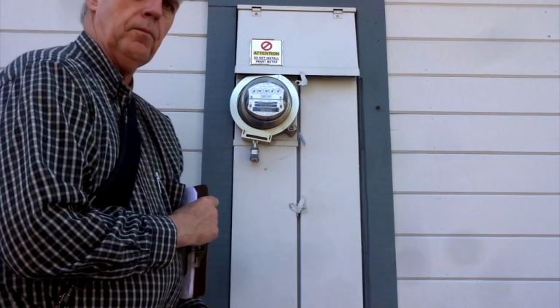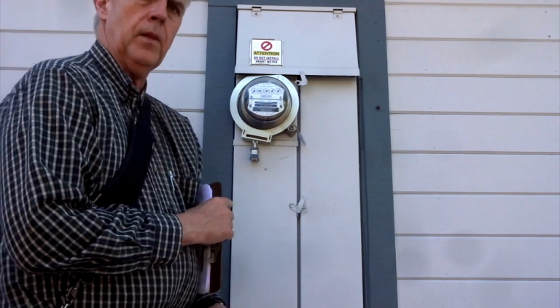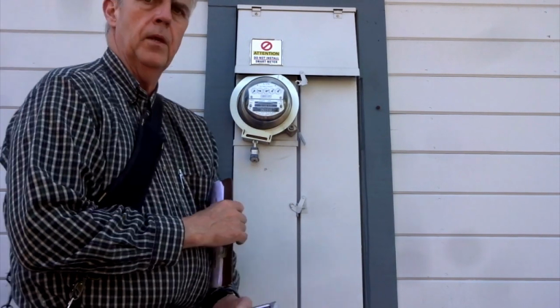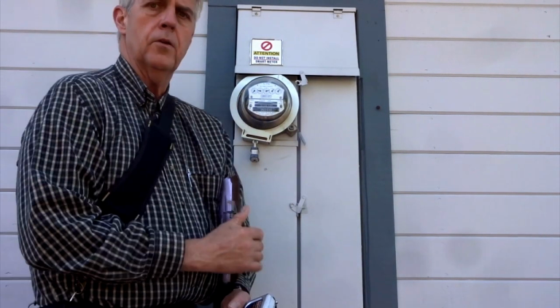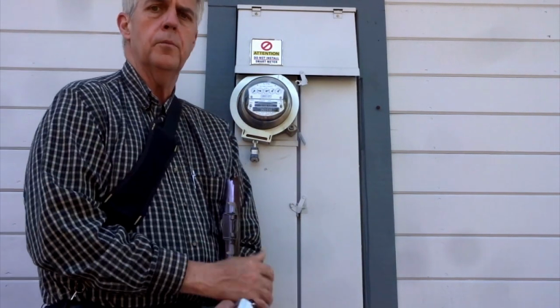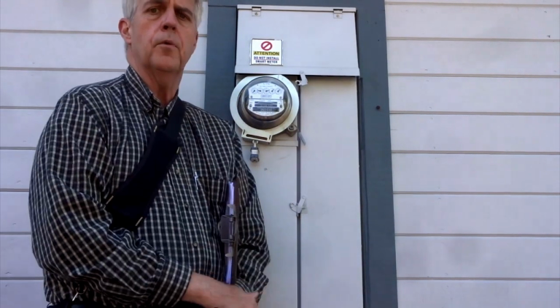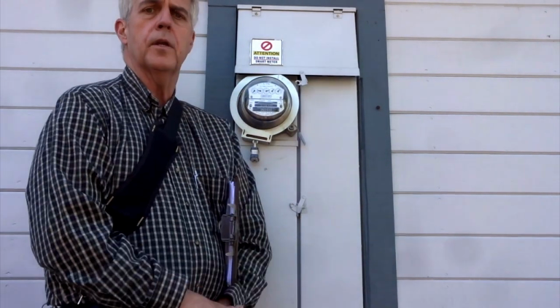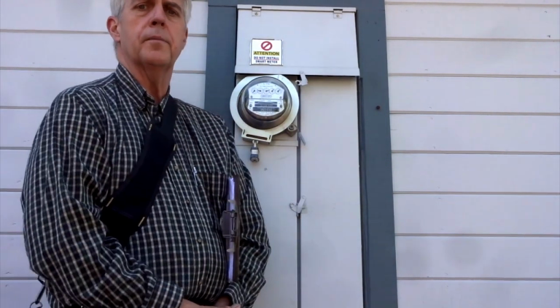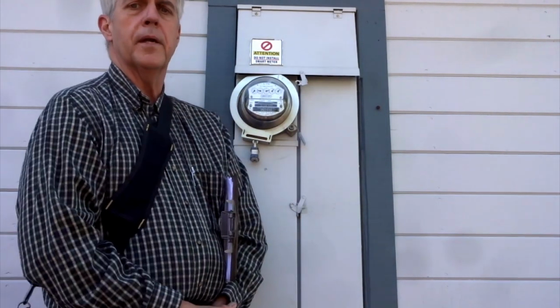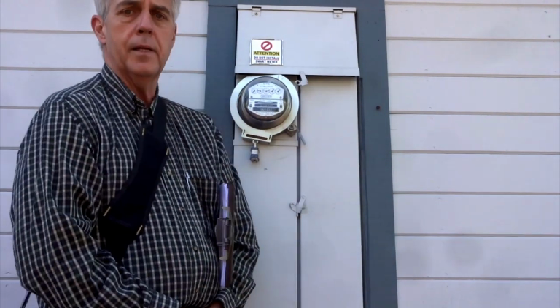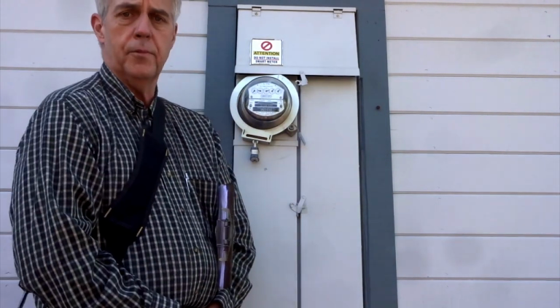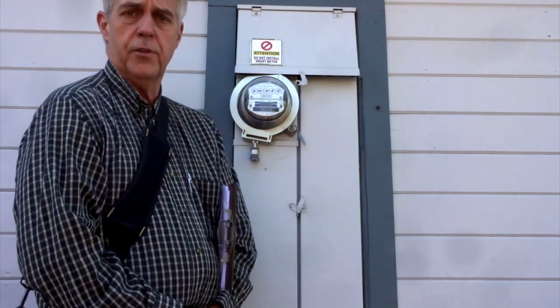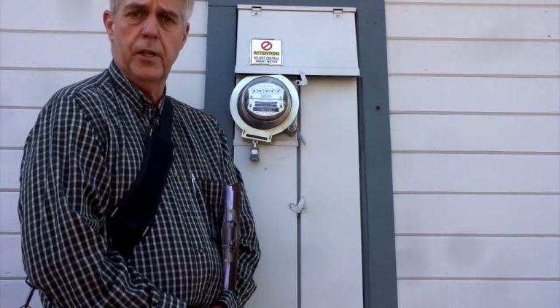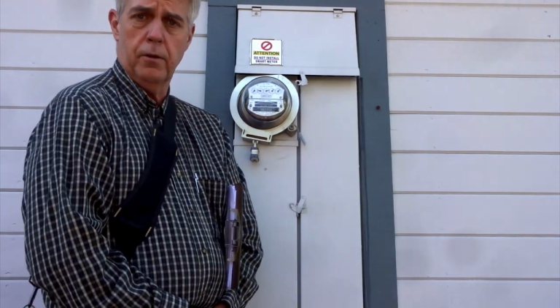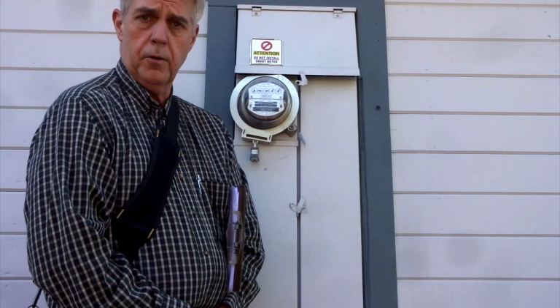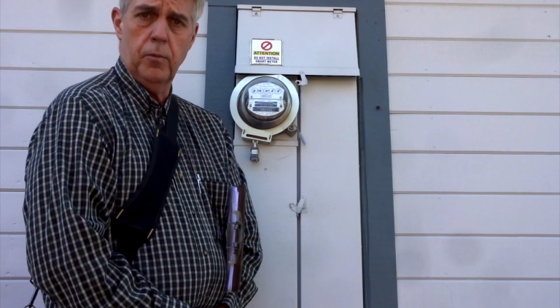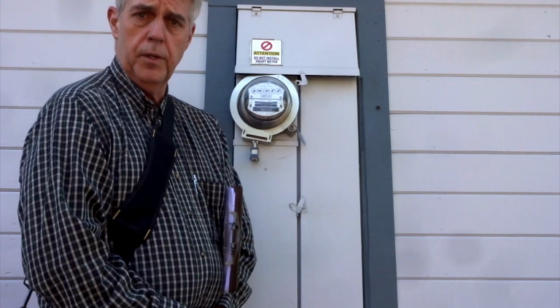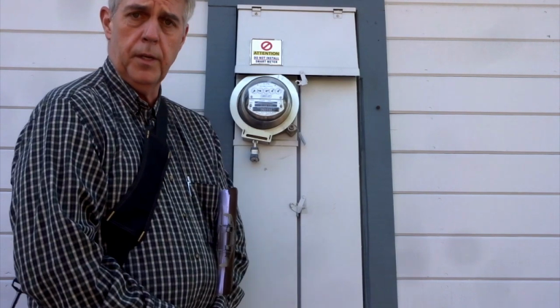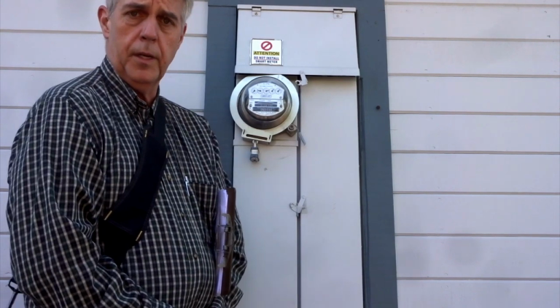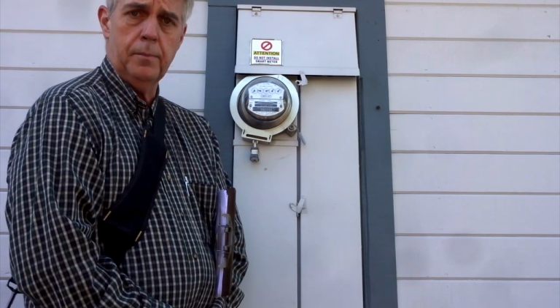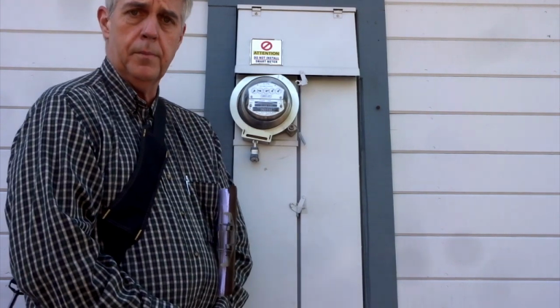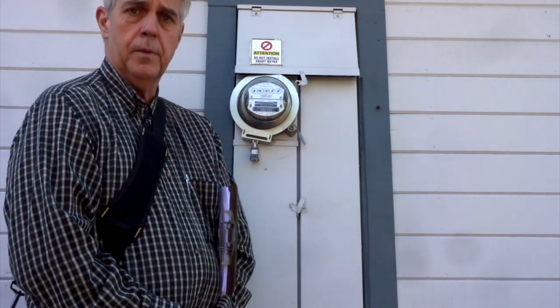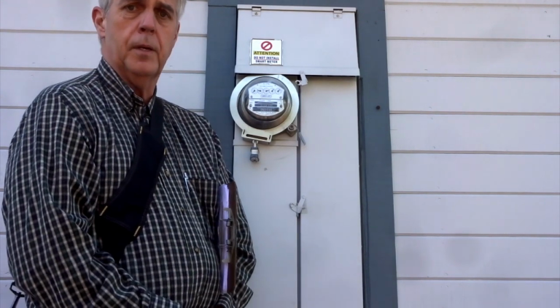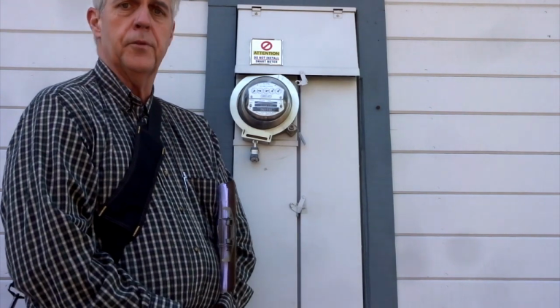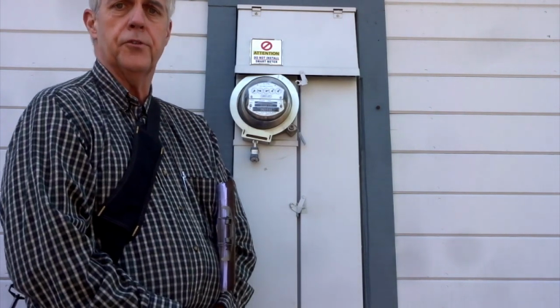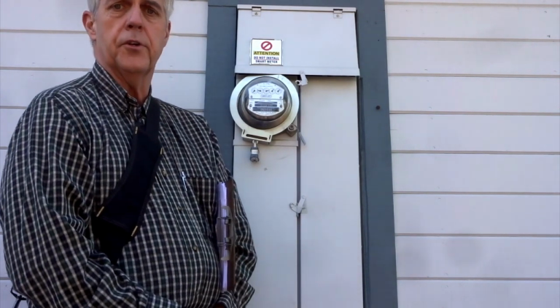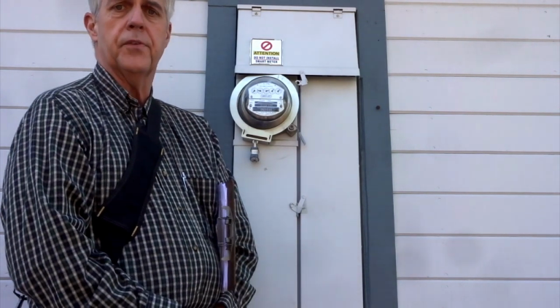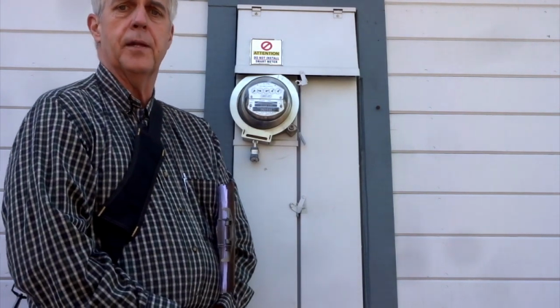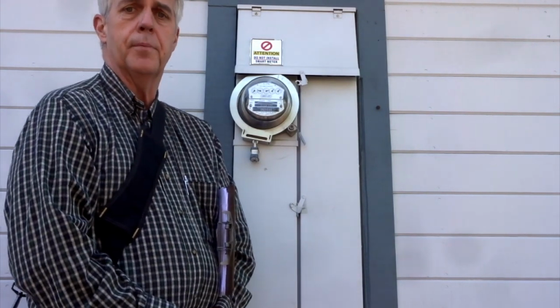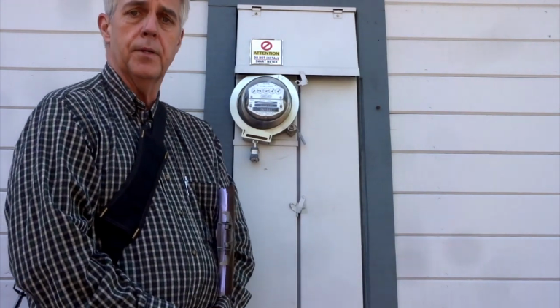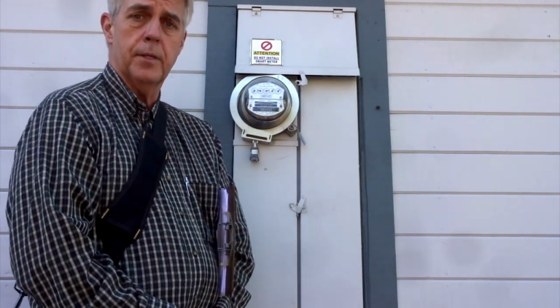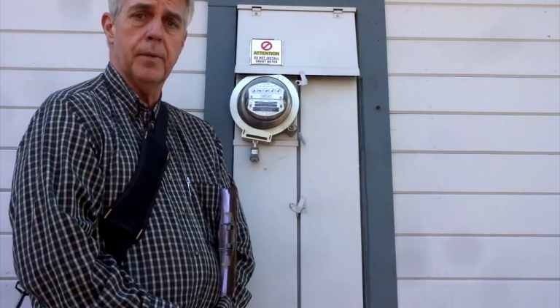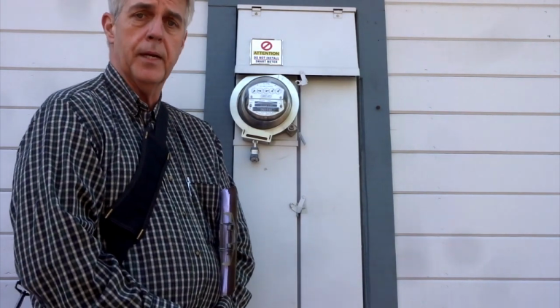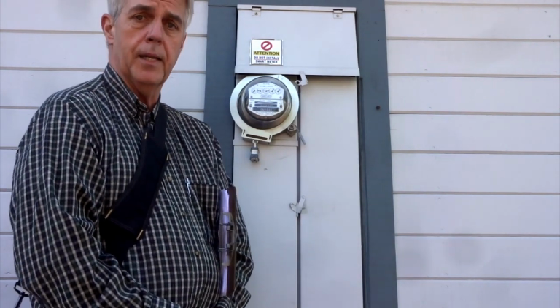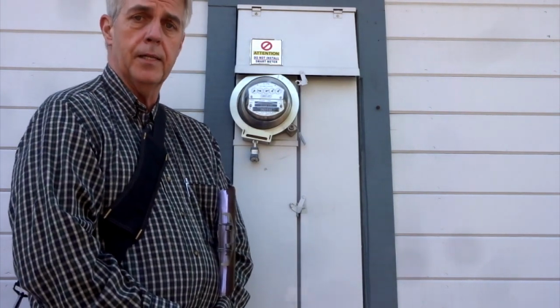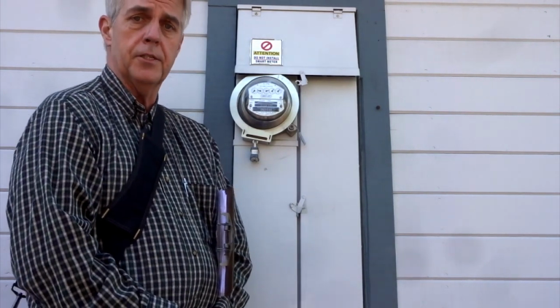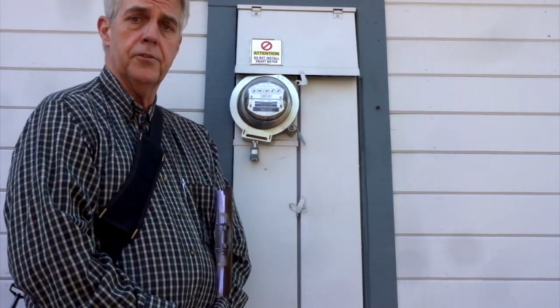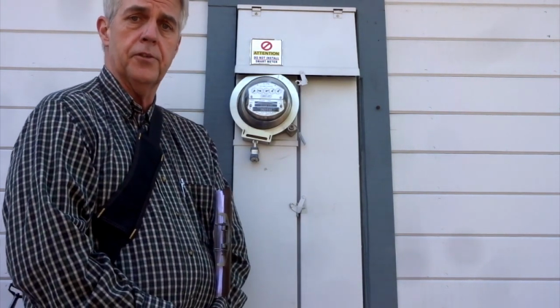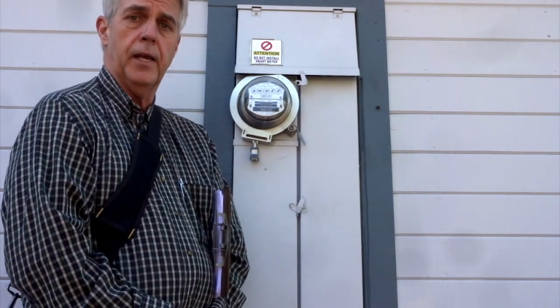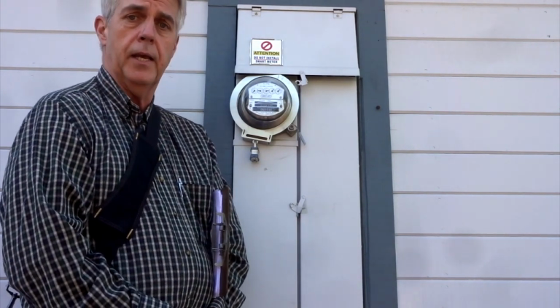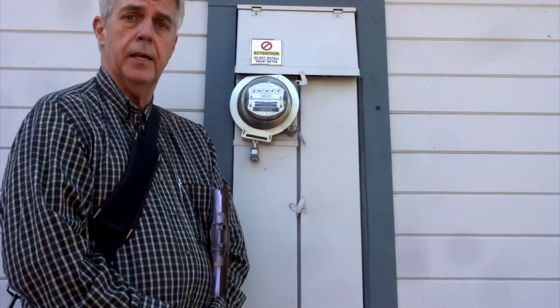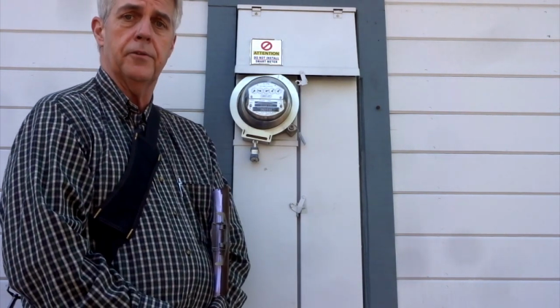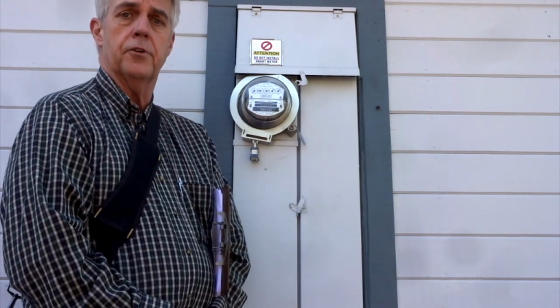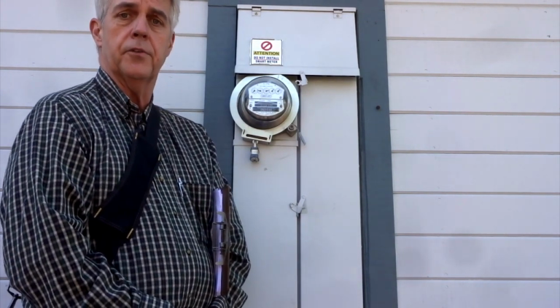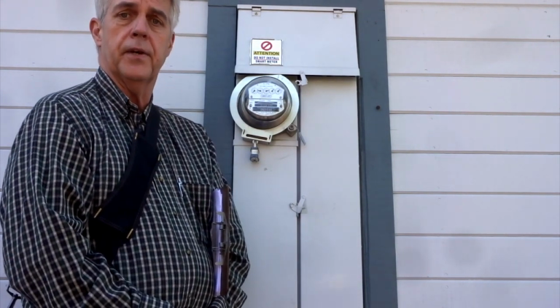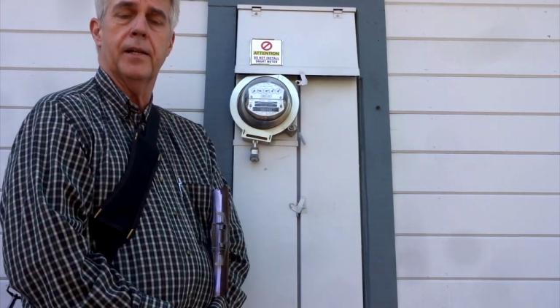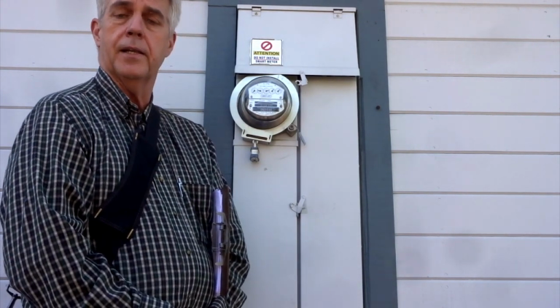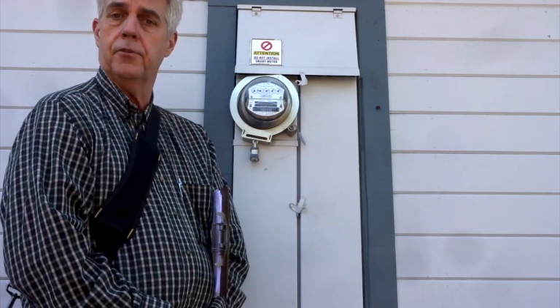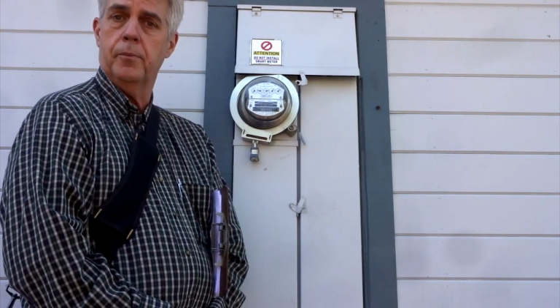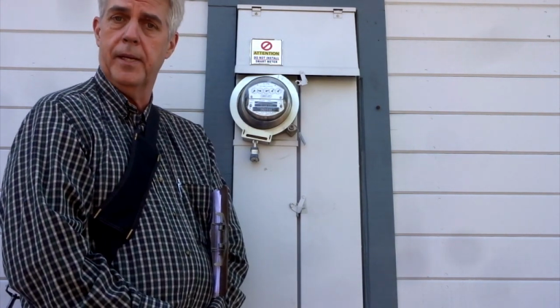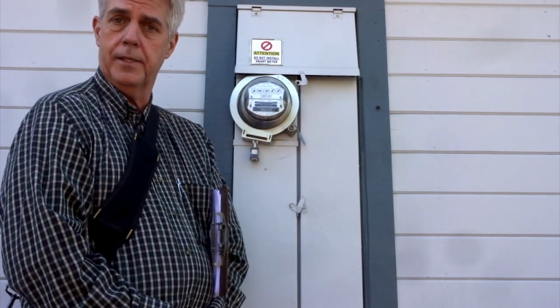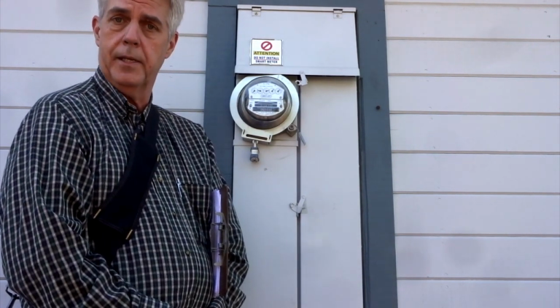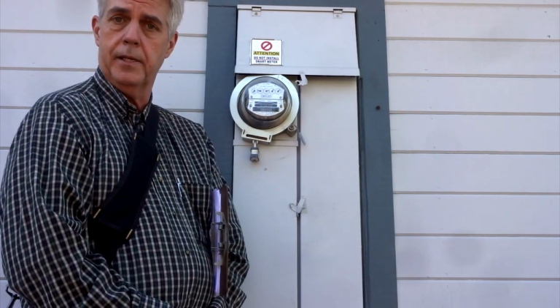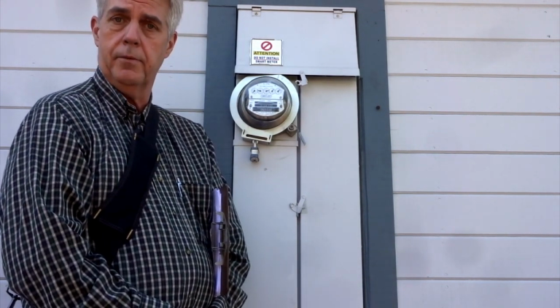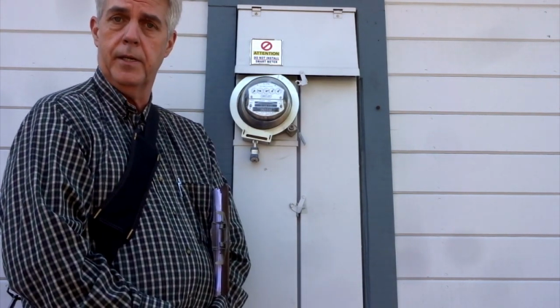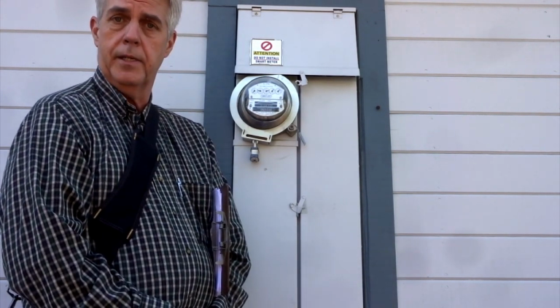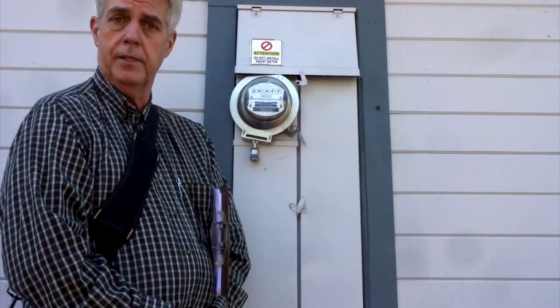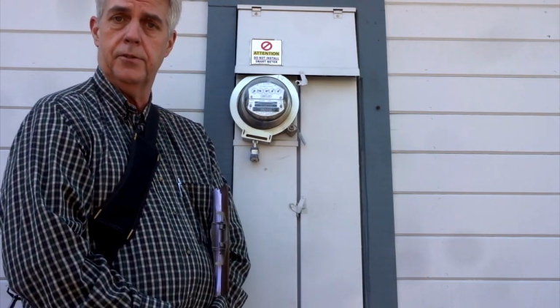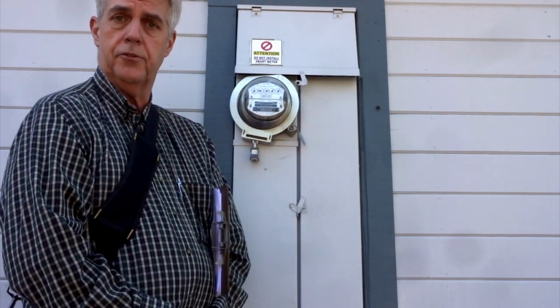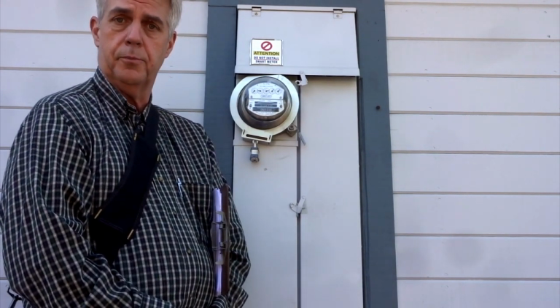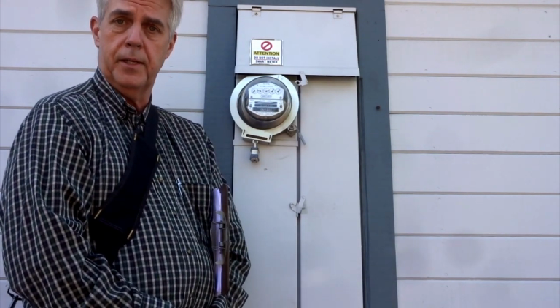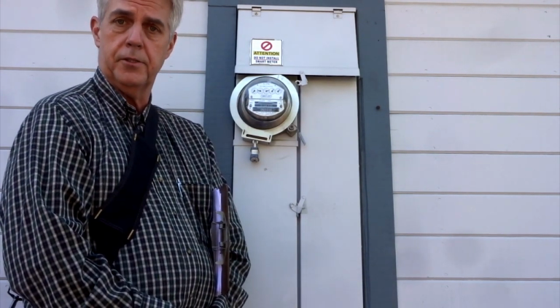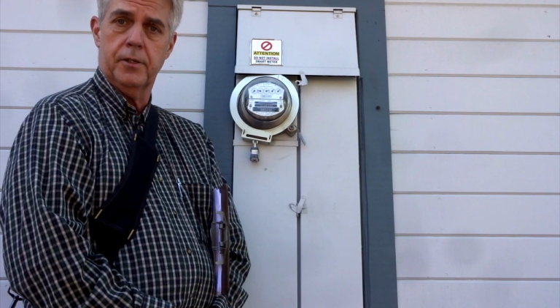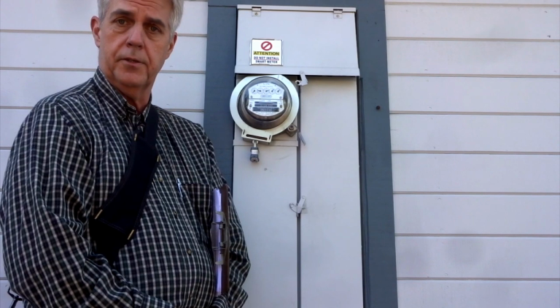Good morning, my name is Eric Windheim. I'm a certified building biologist and a certified electromagnetic radiation specialist.